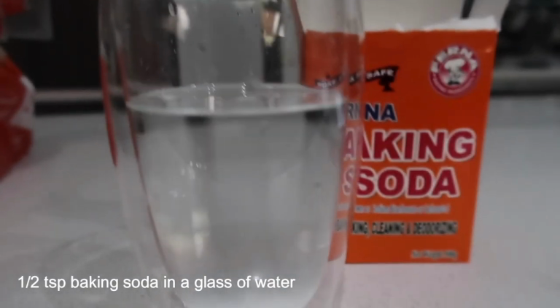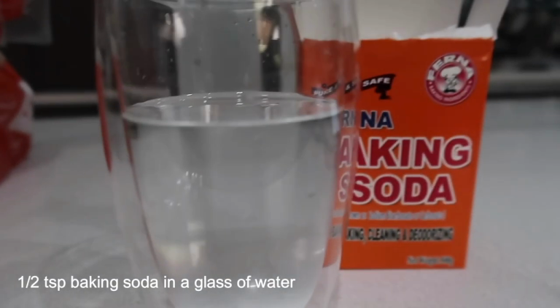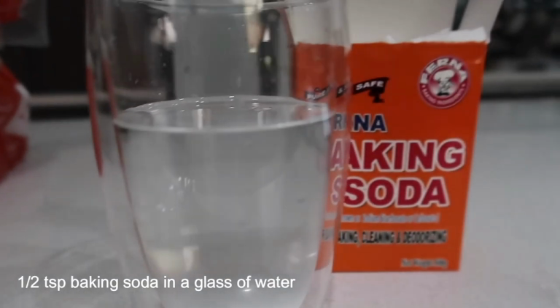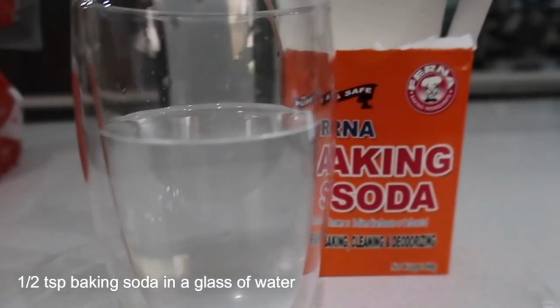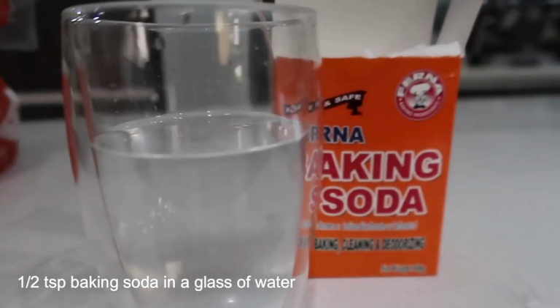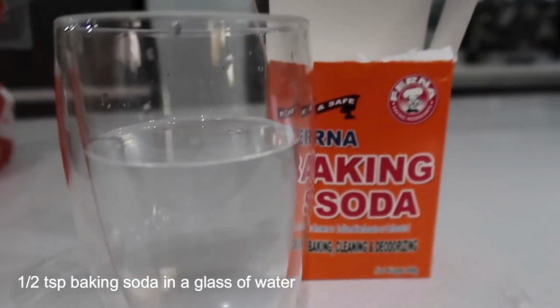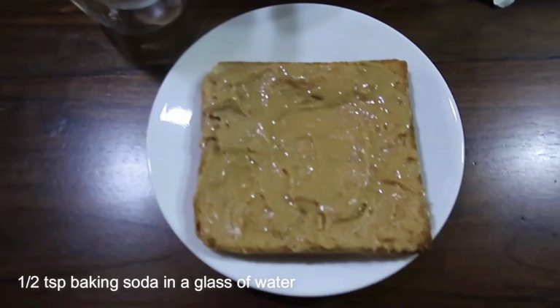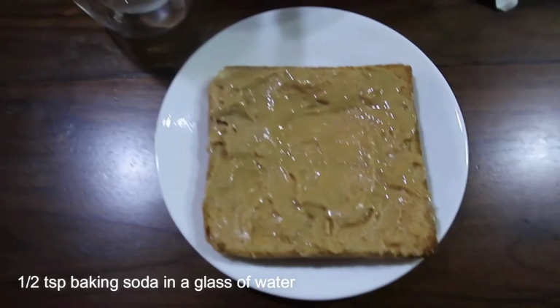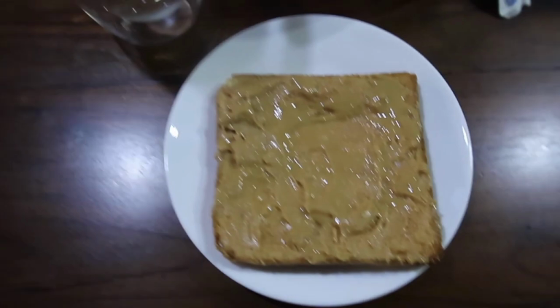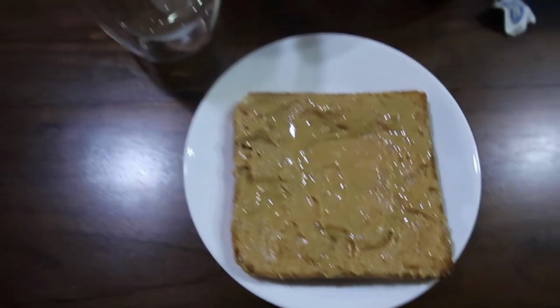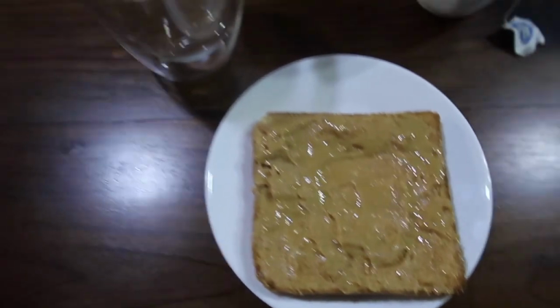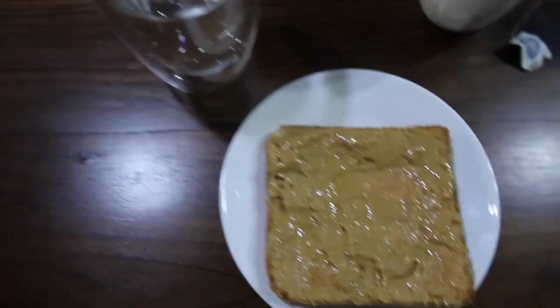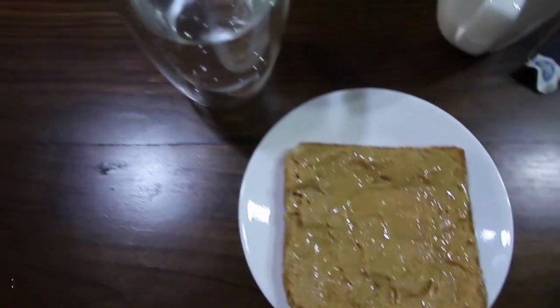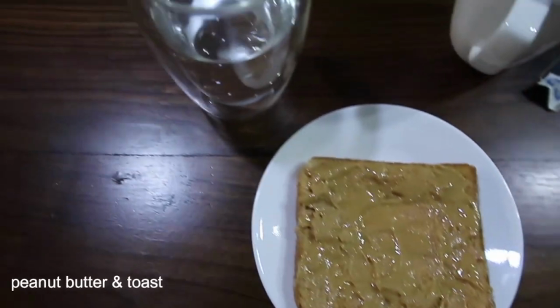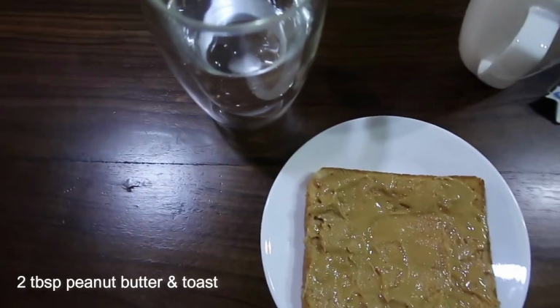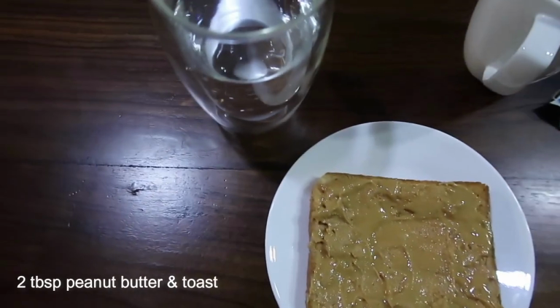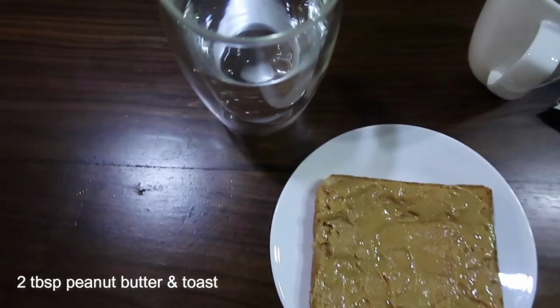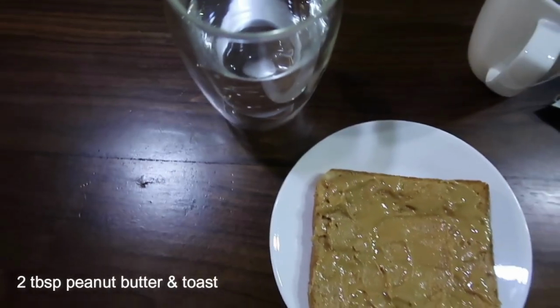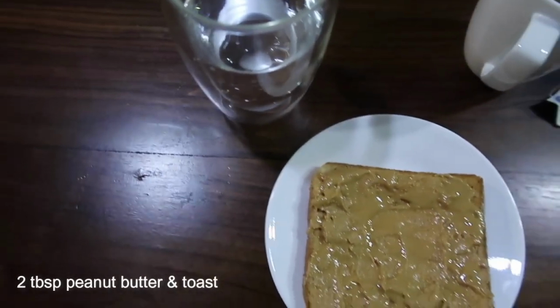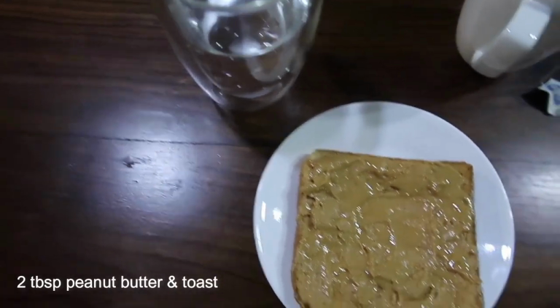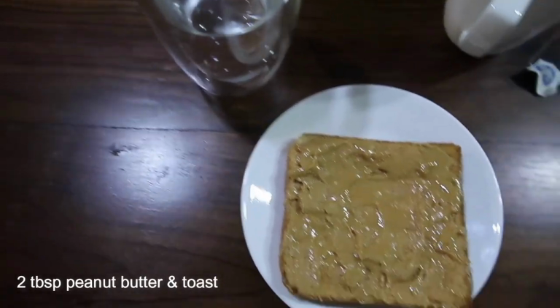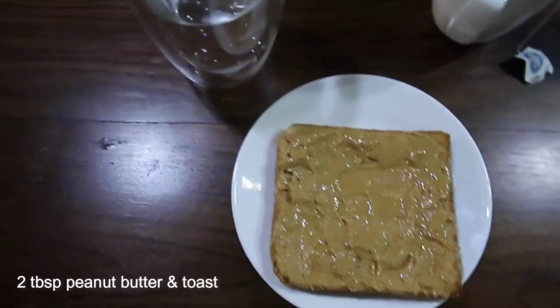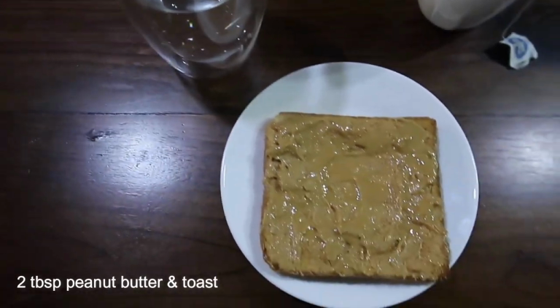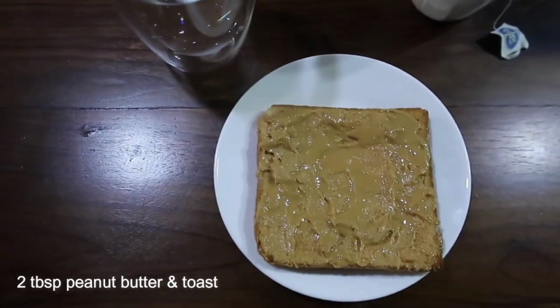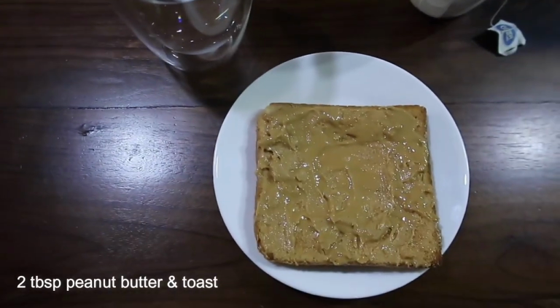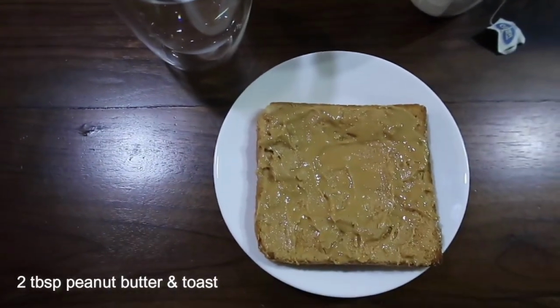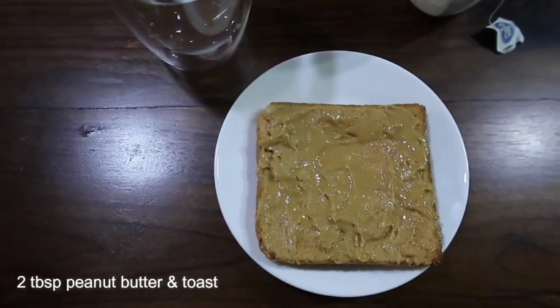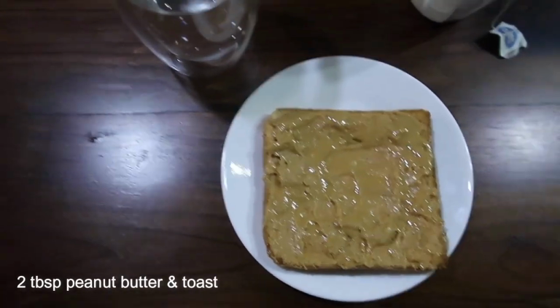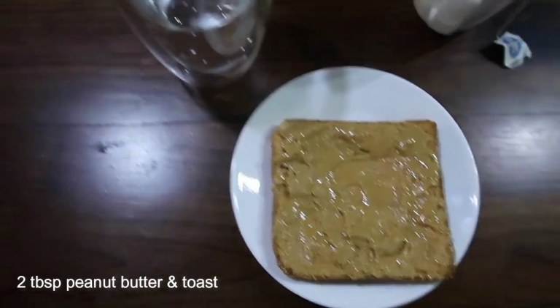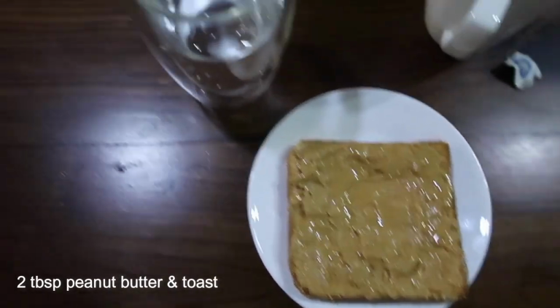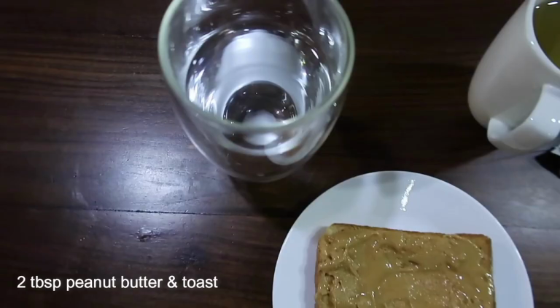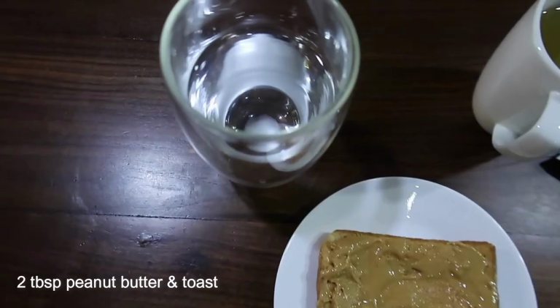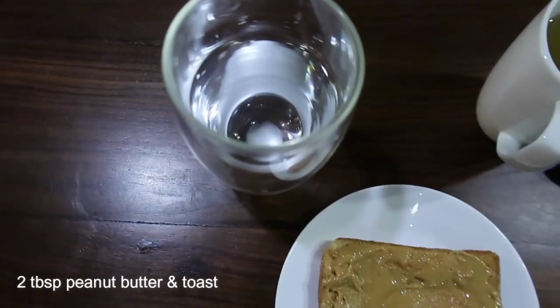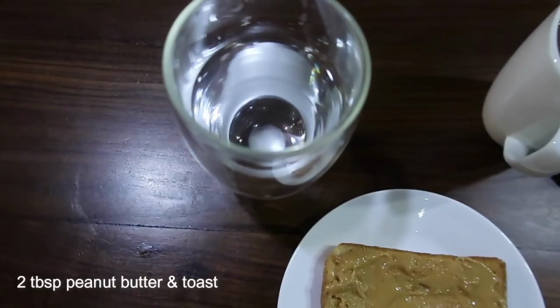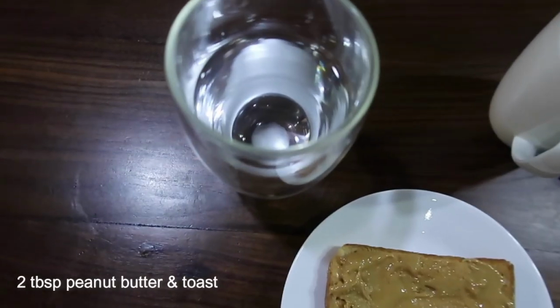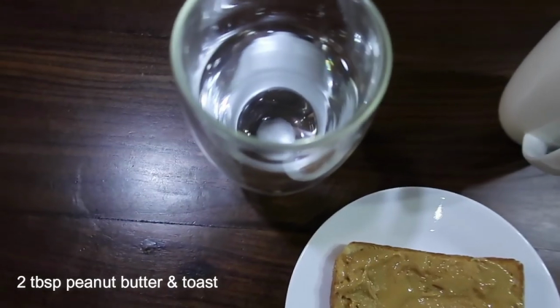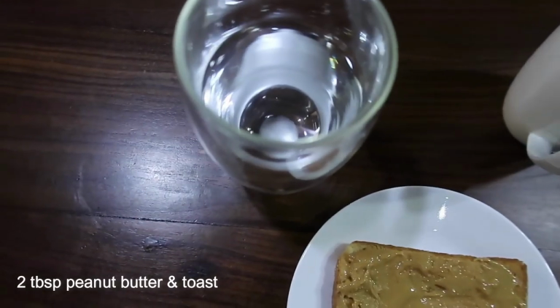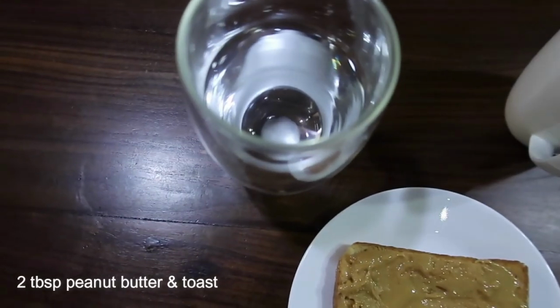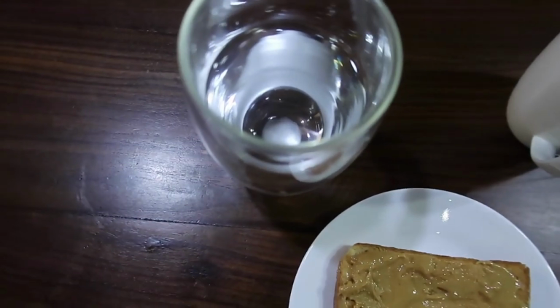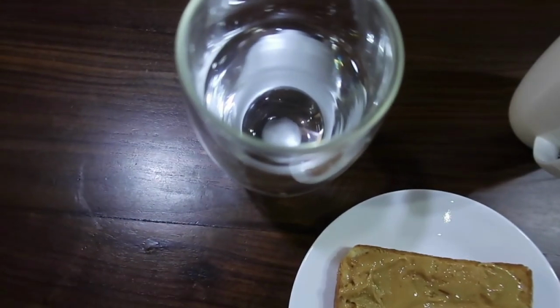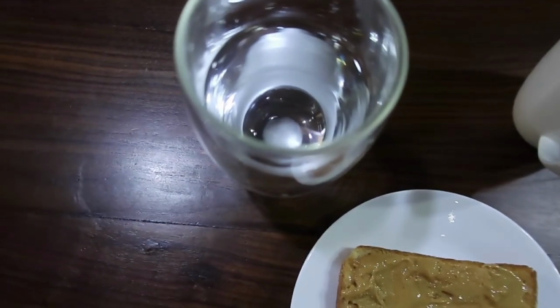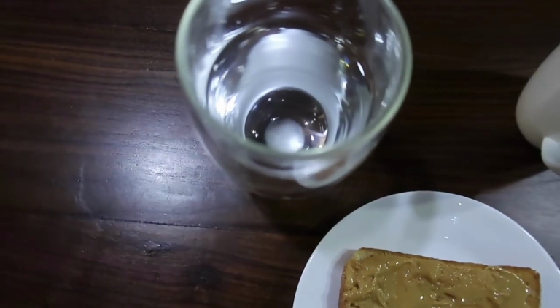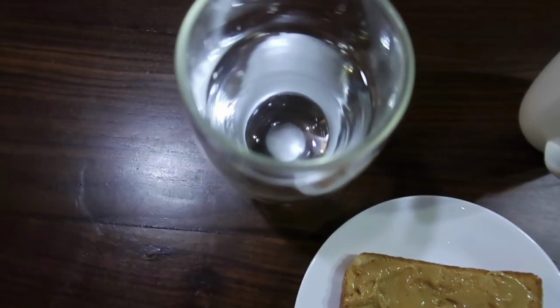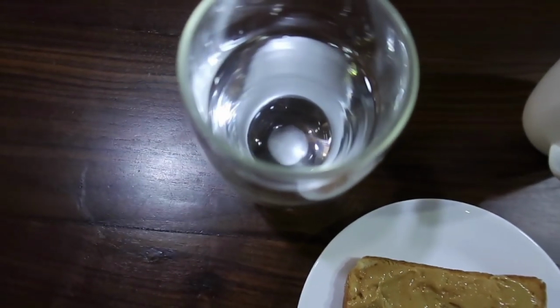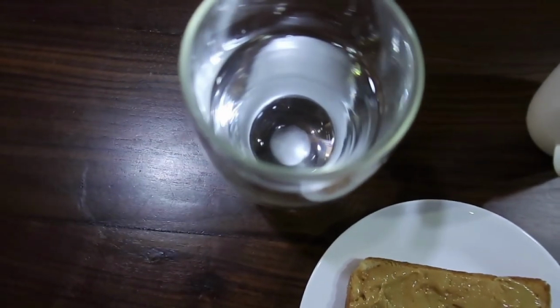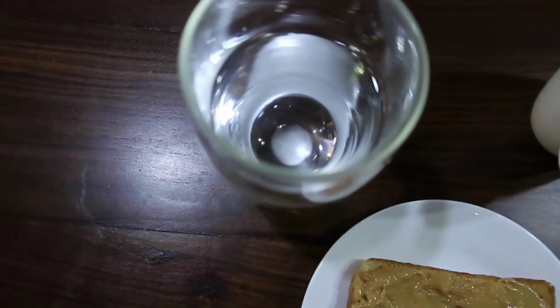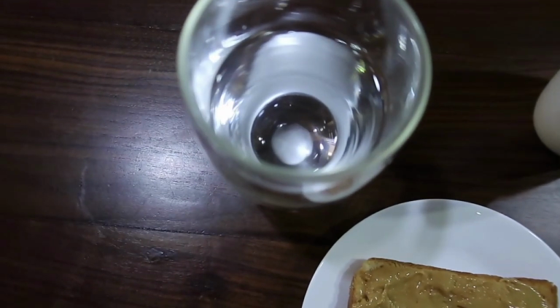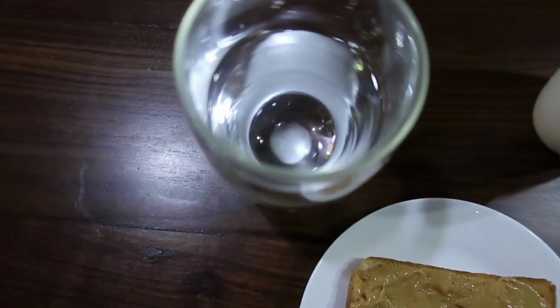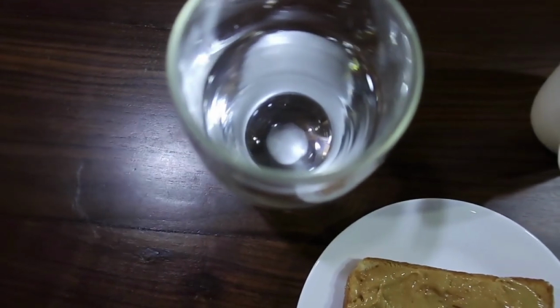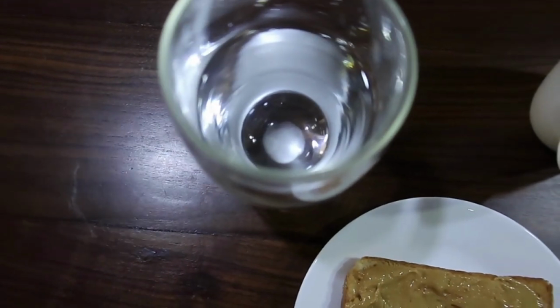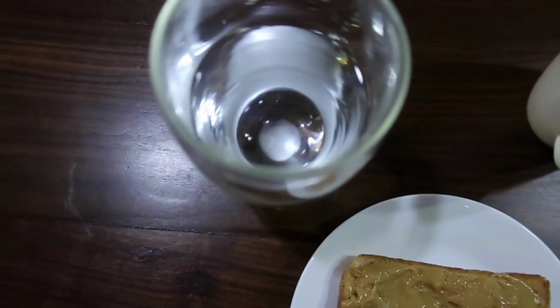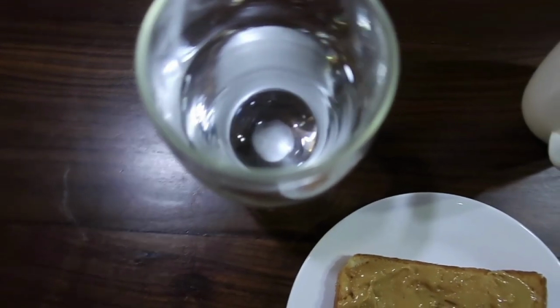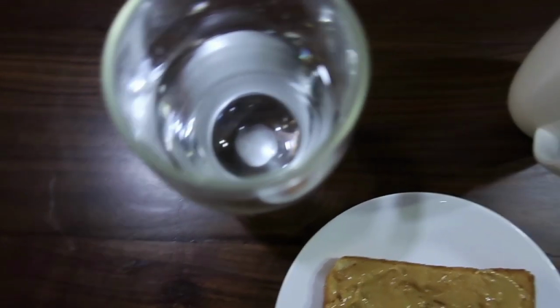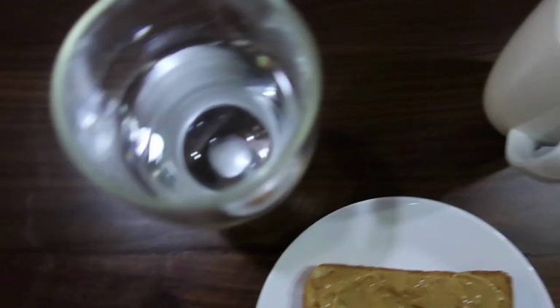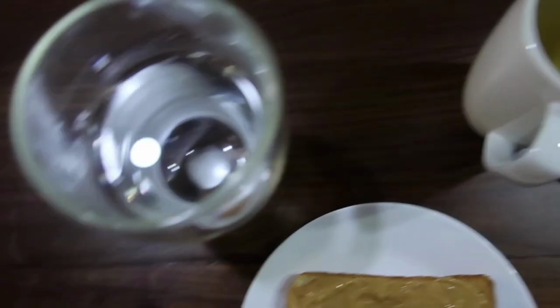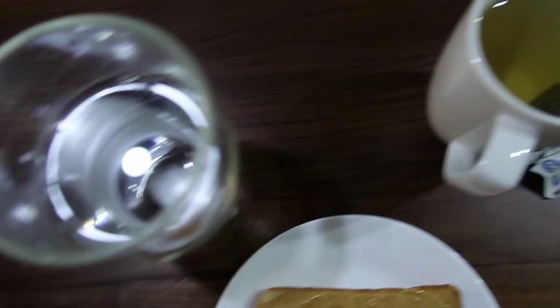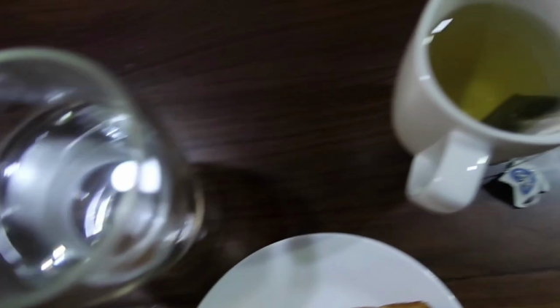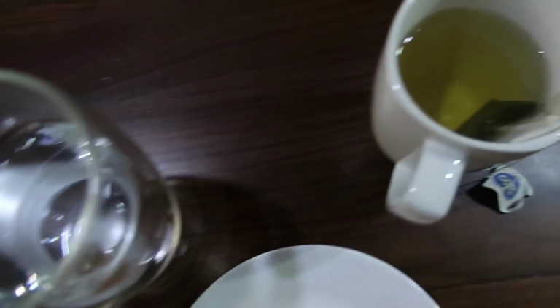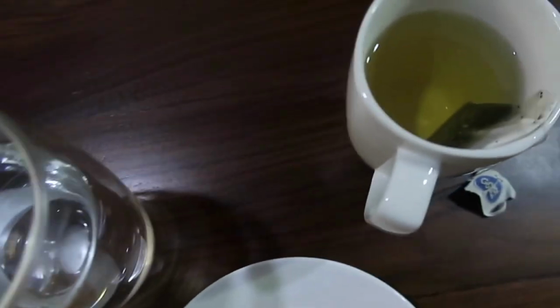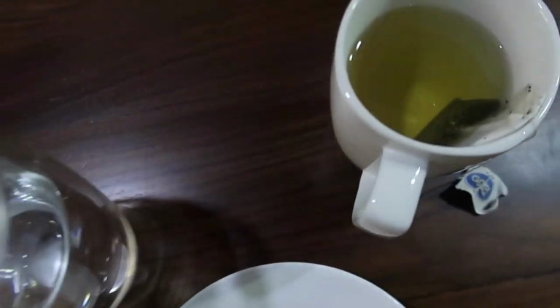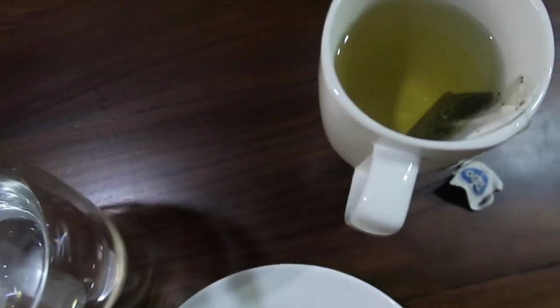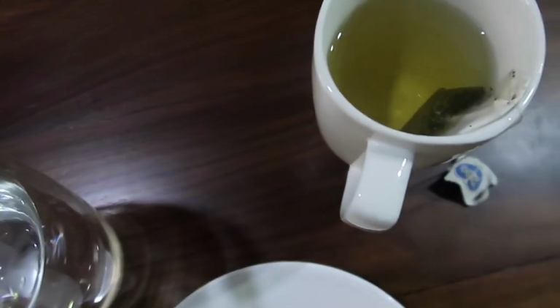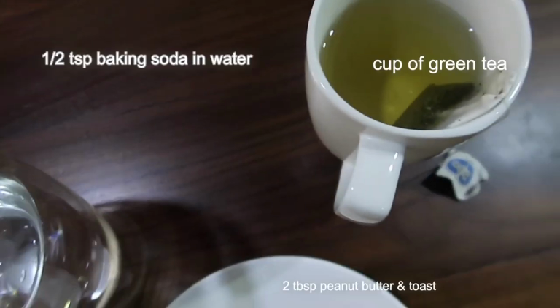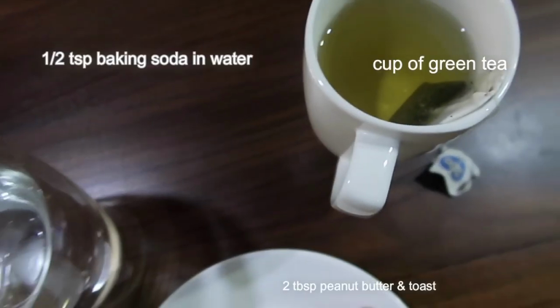Day one breakfast: peanut butter and toast, water with baking soda, and green tea.